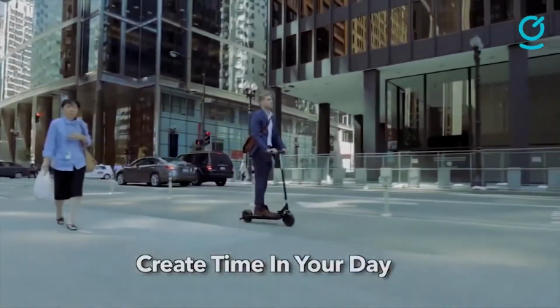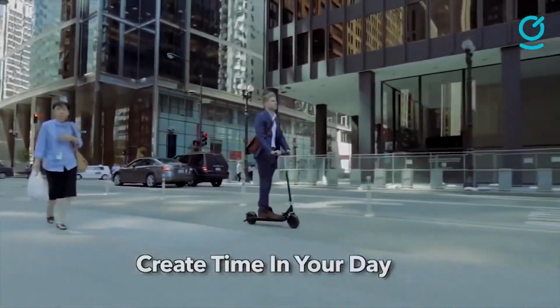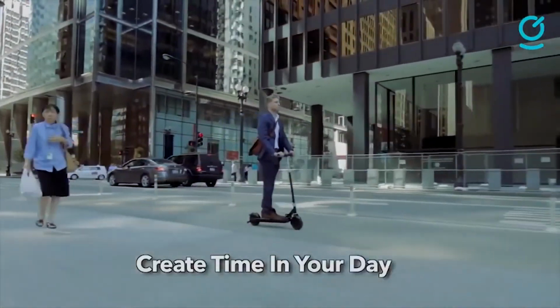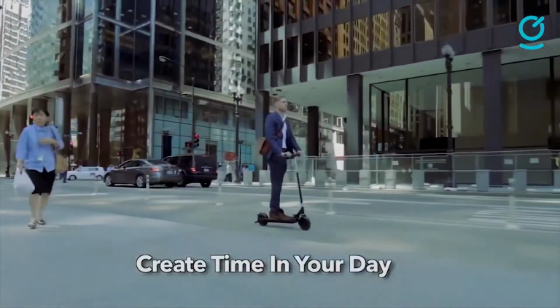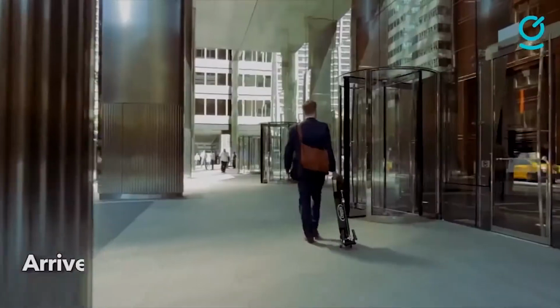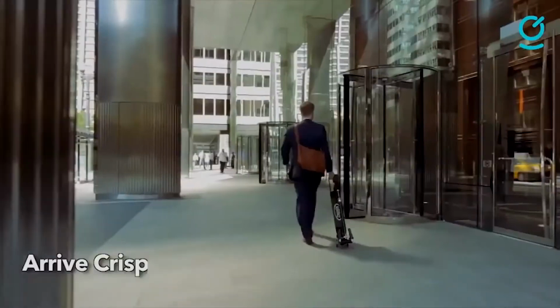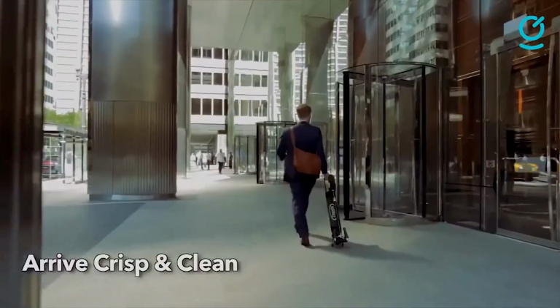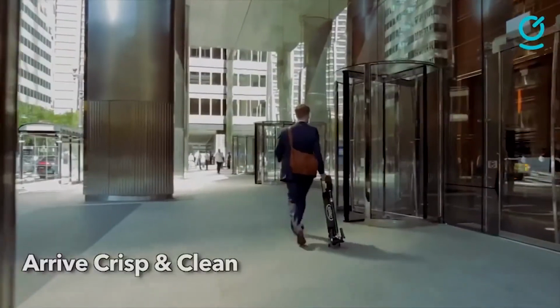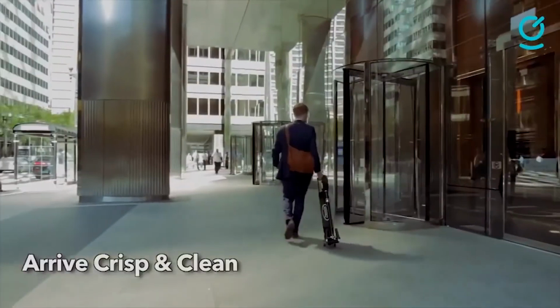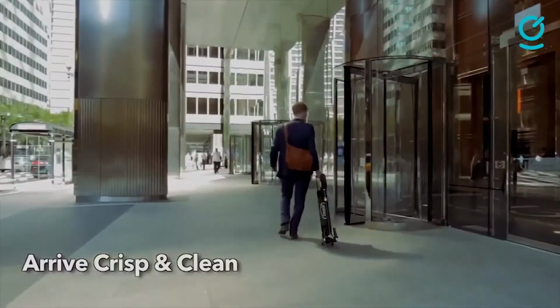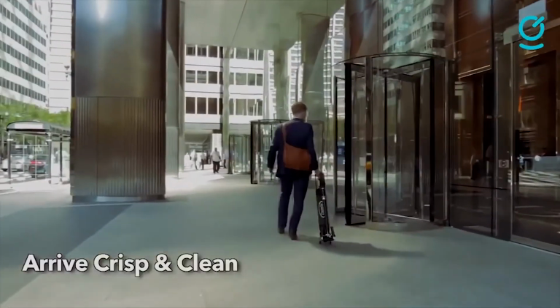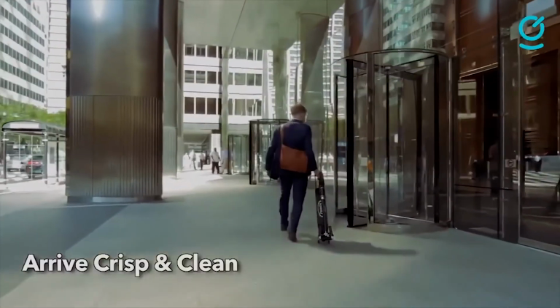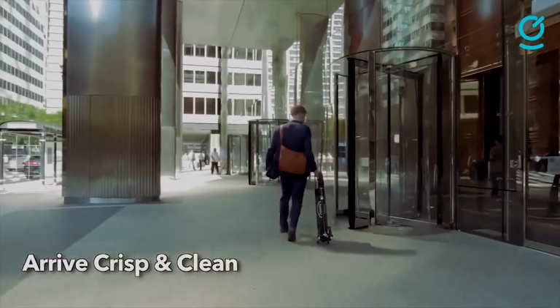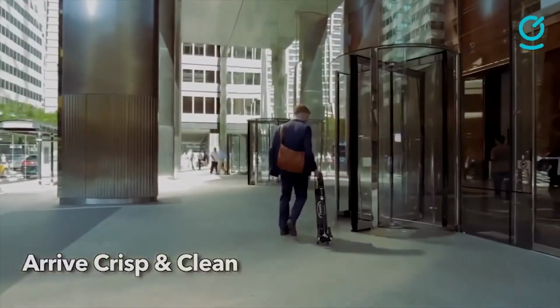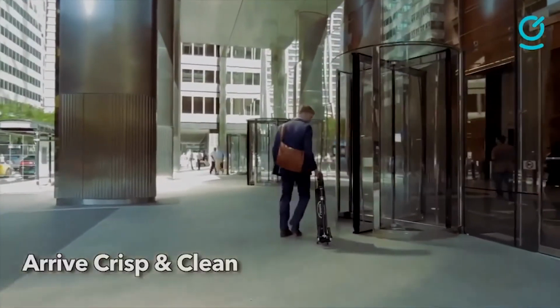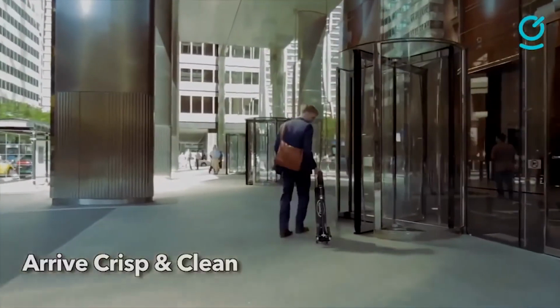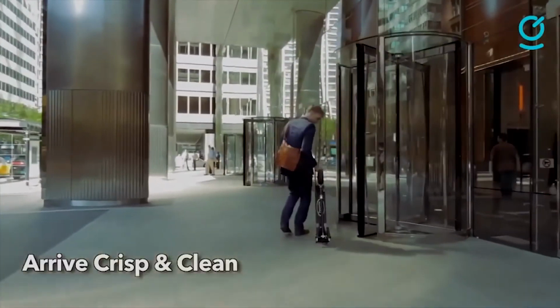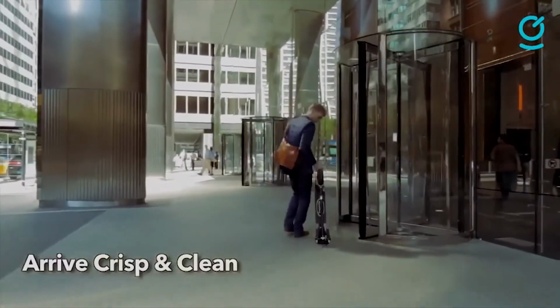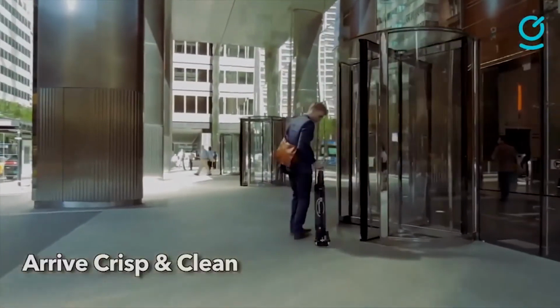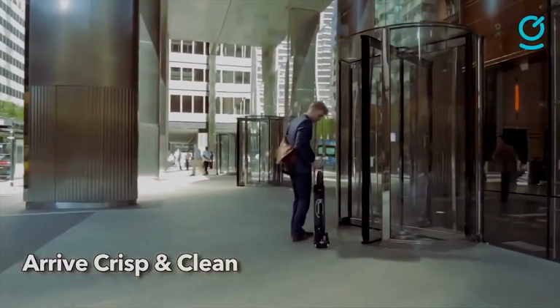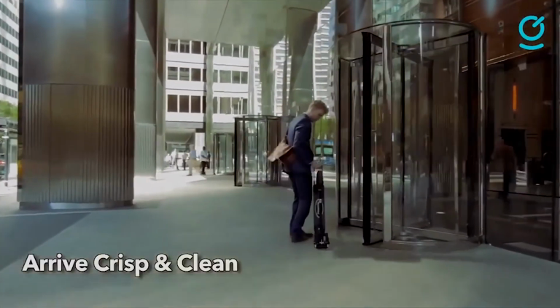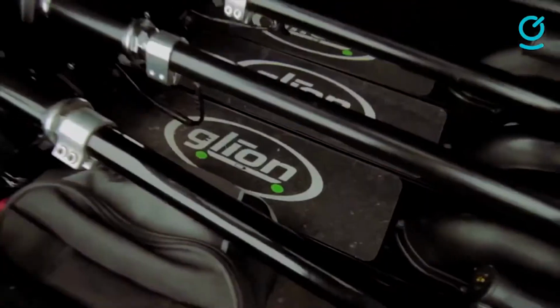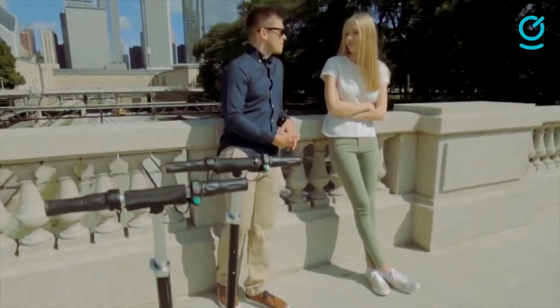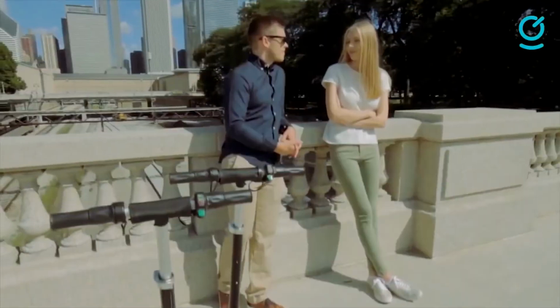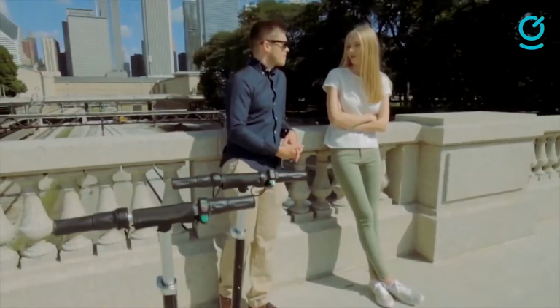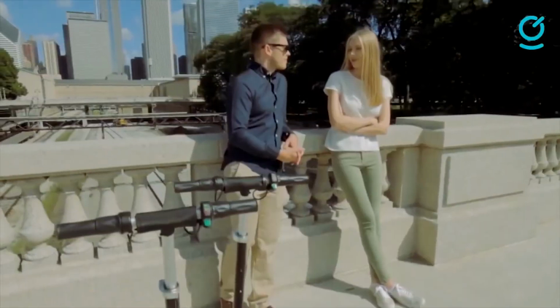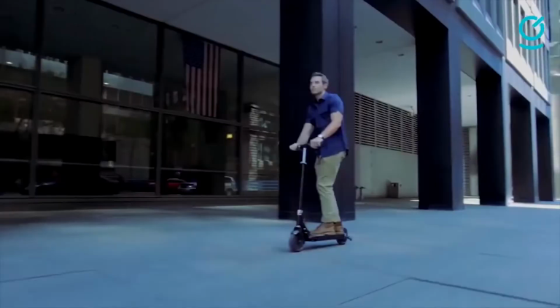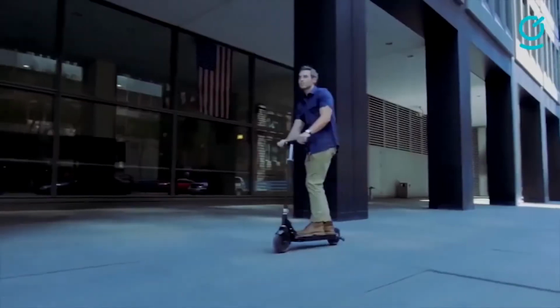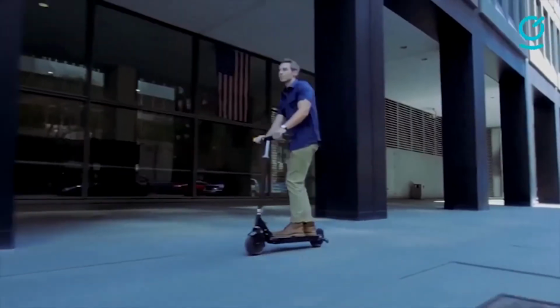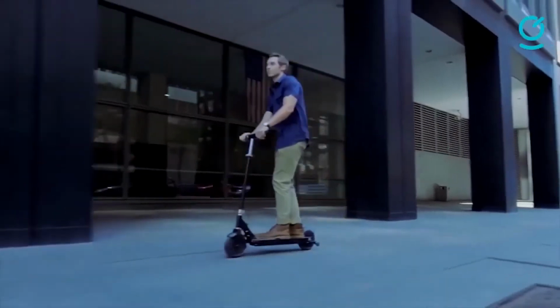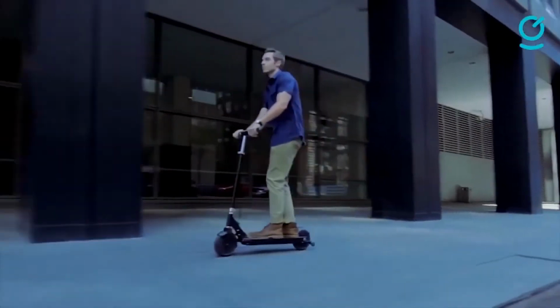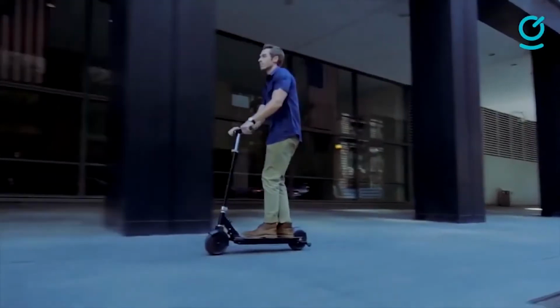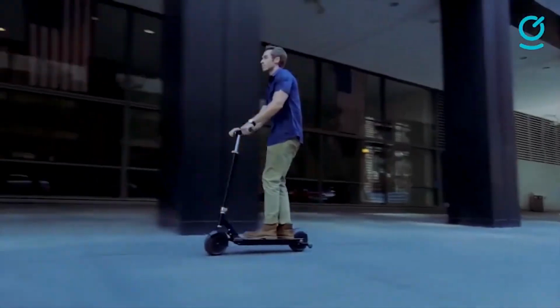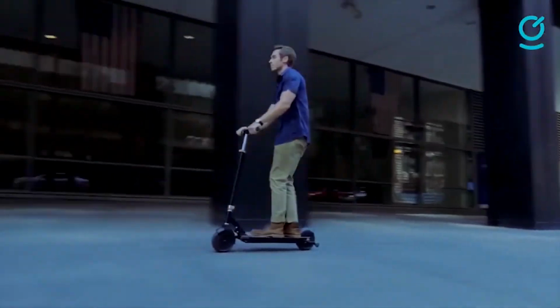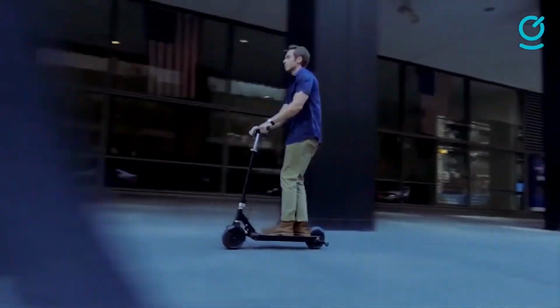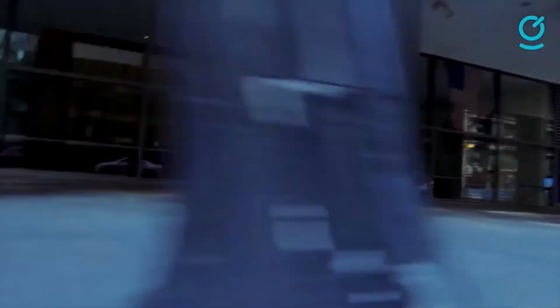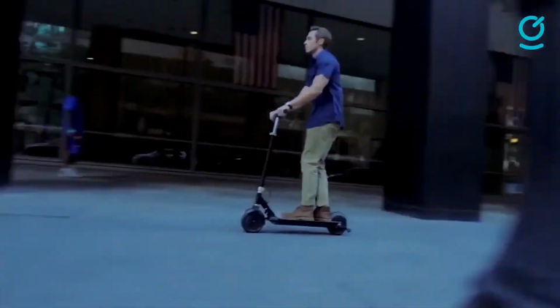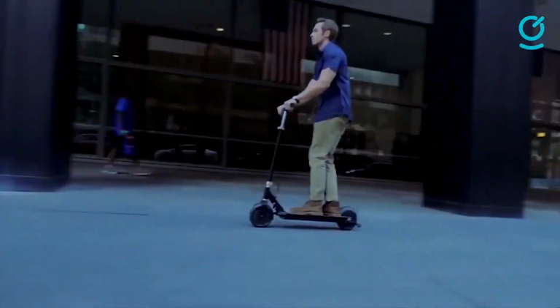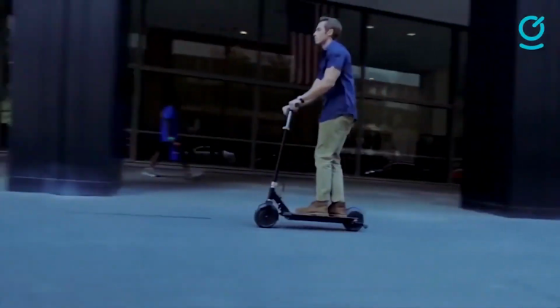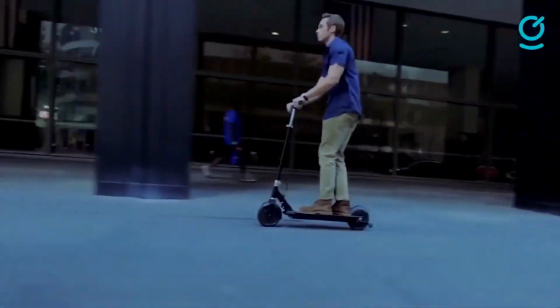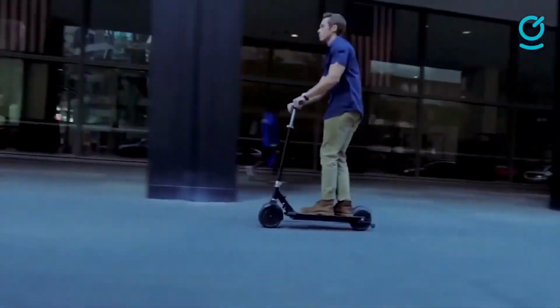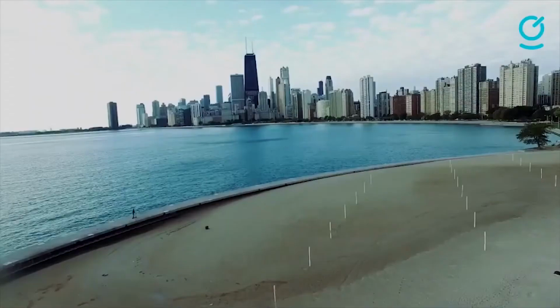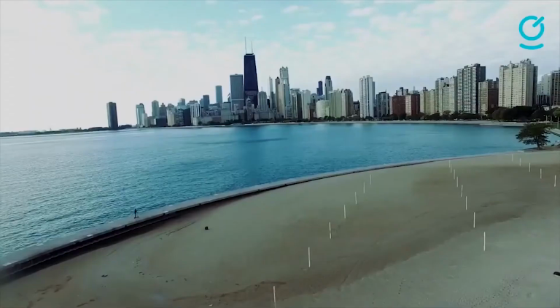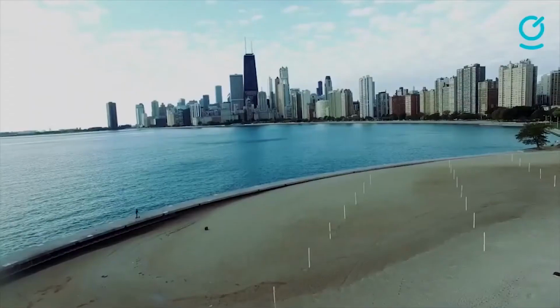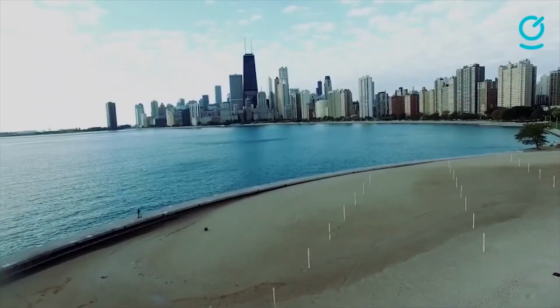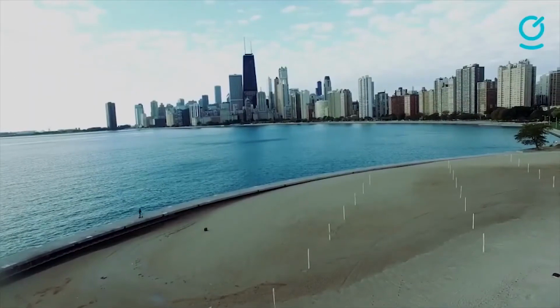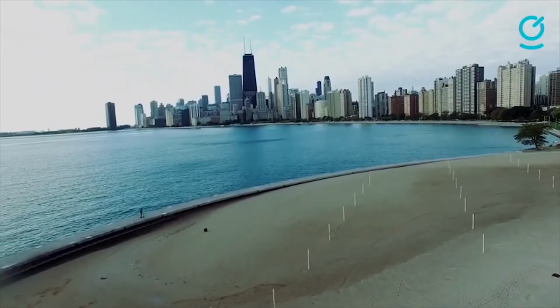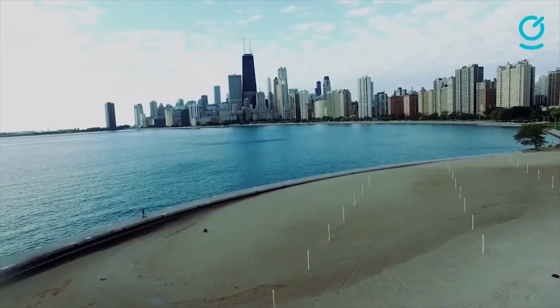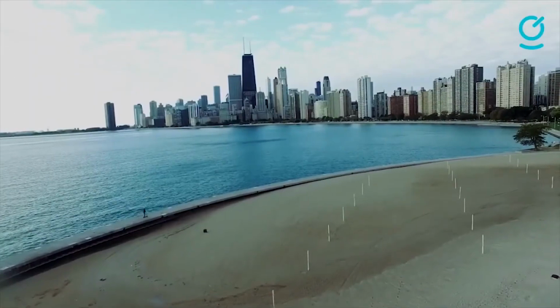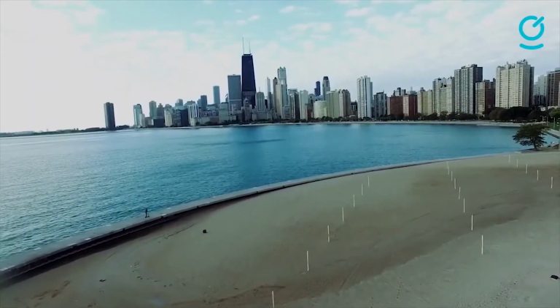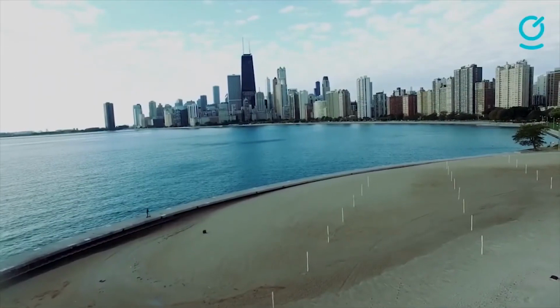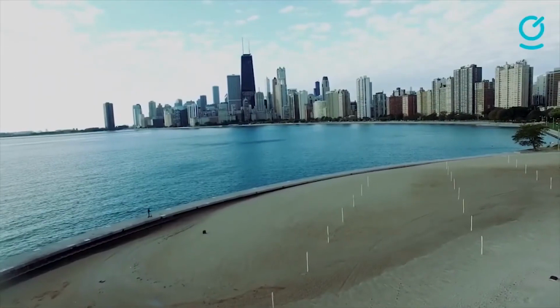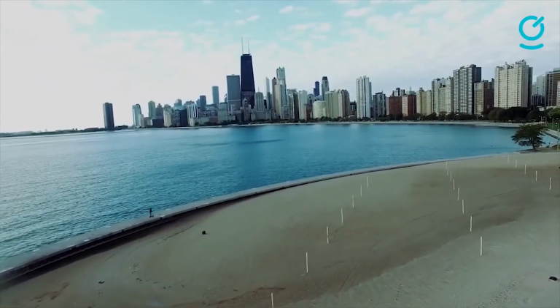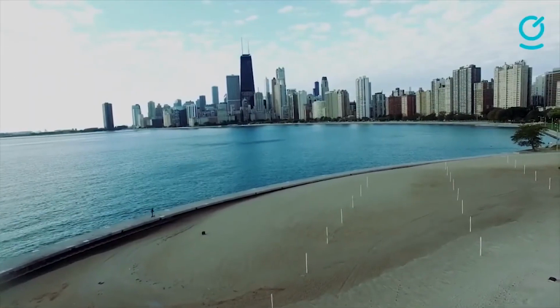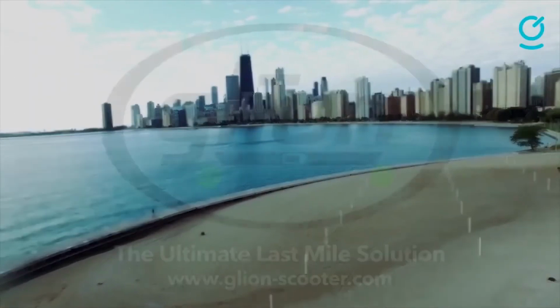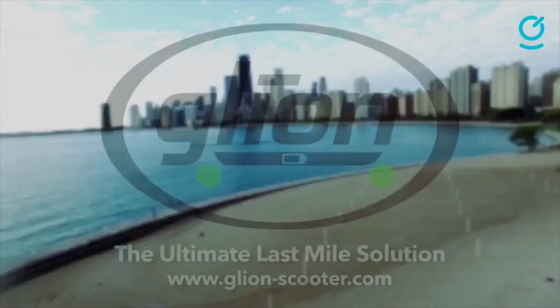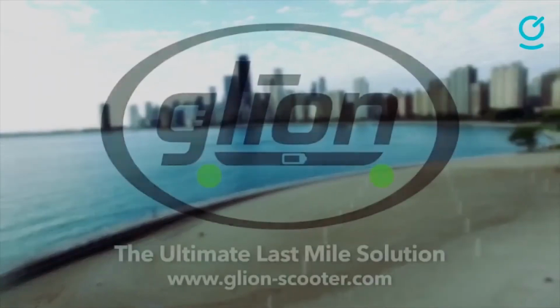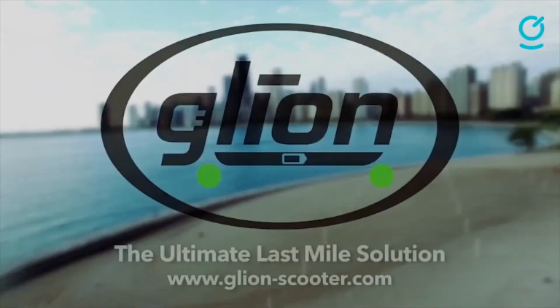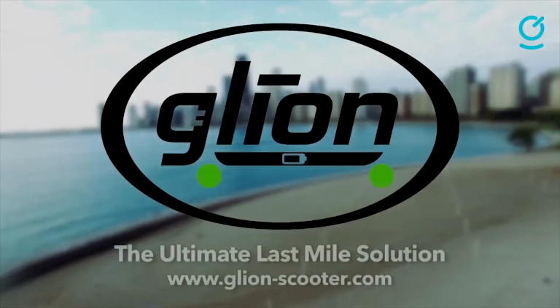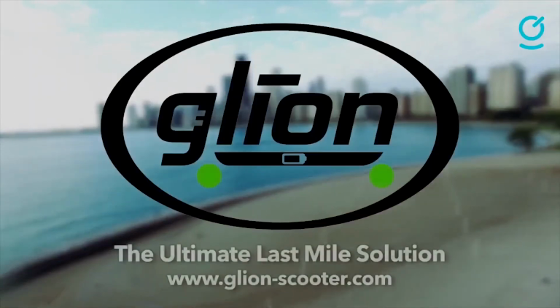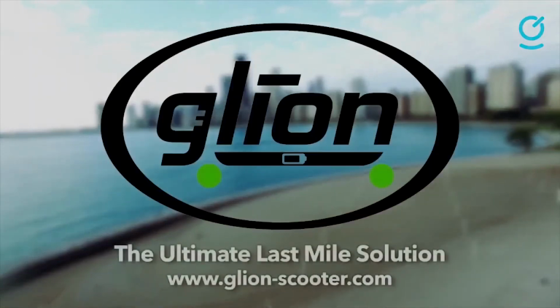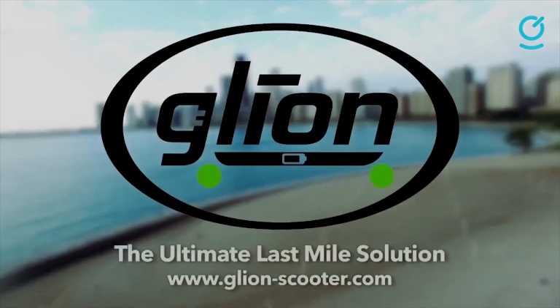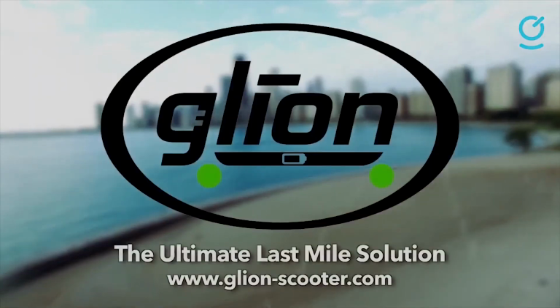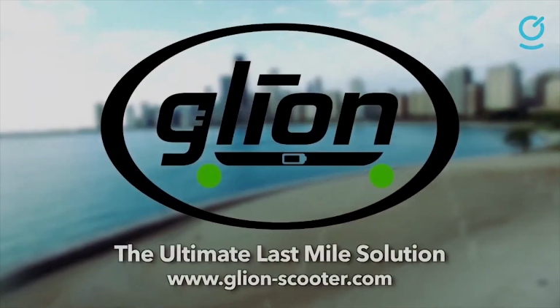Overall, the Glyon Dolly has pretty mediocre brakes. They are initially reasonably strong, which causes abrupt deceleration.